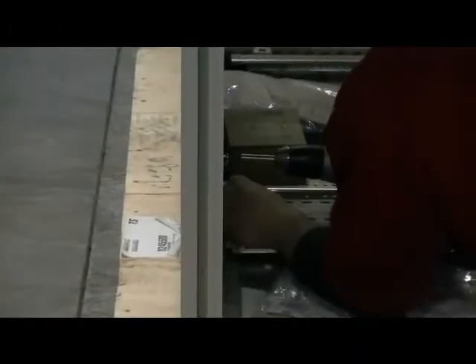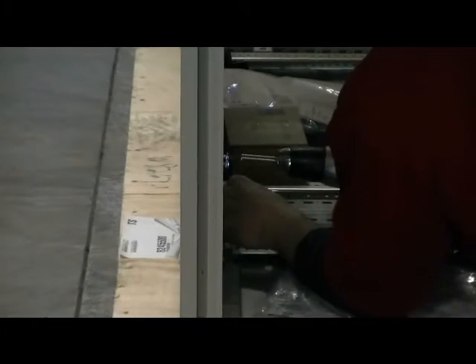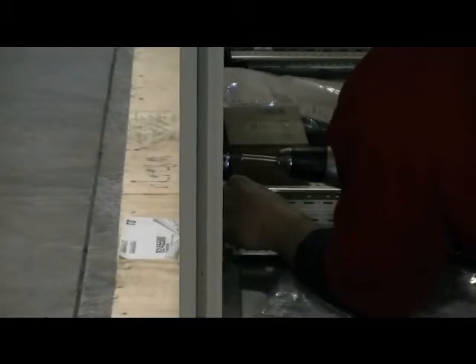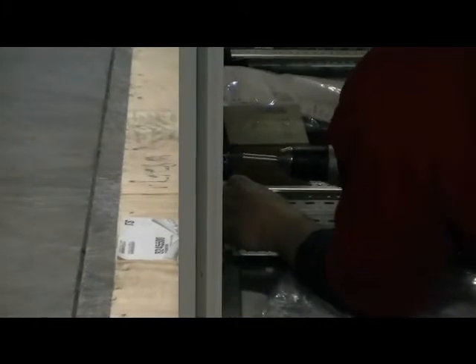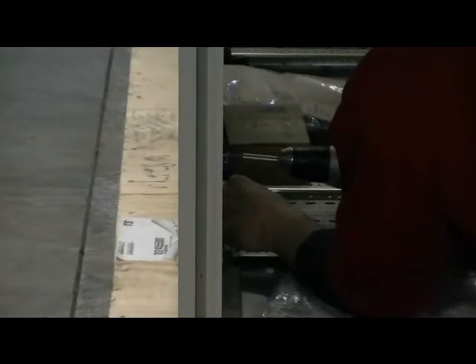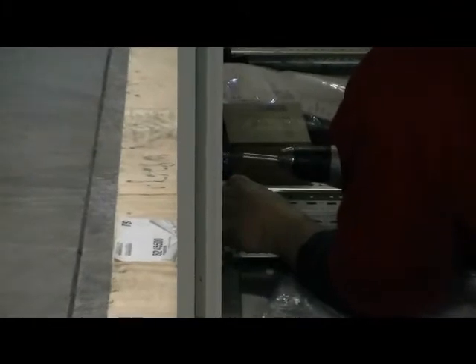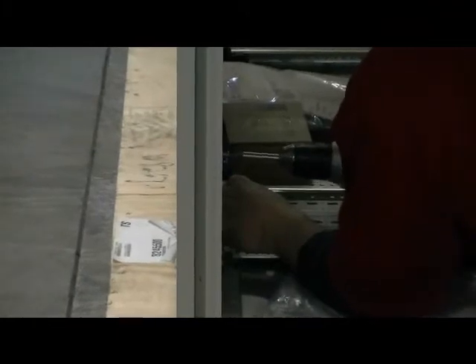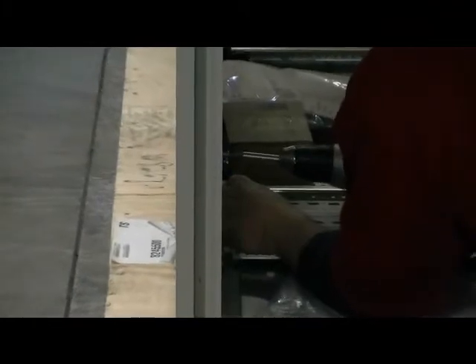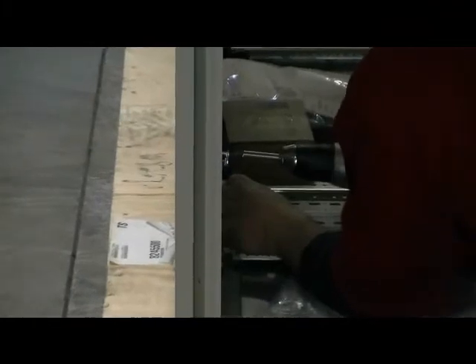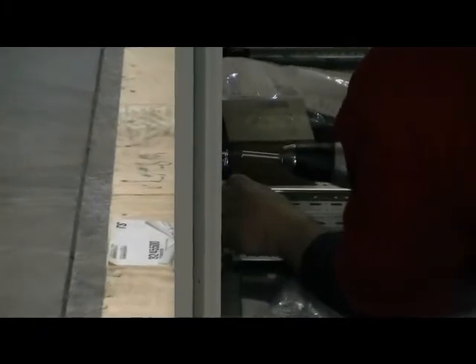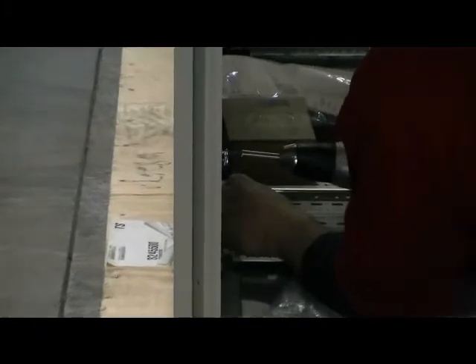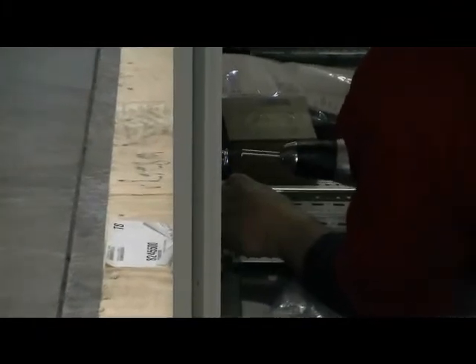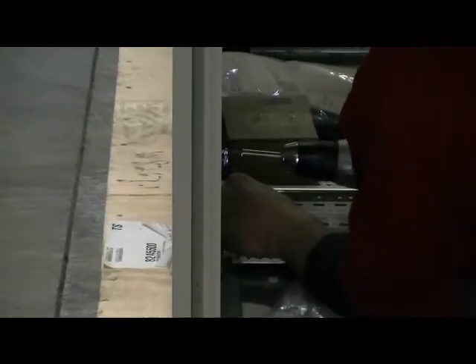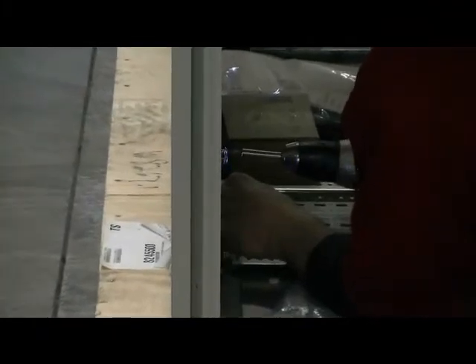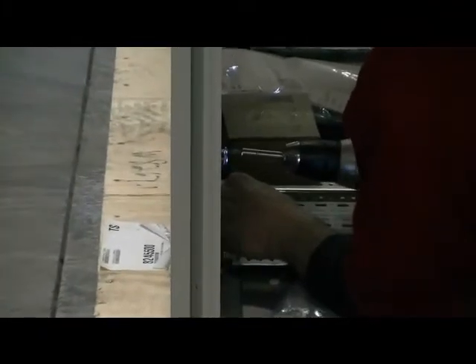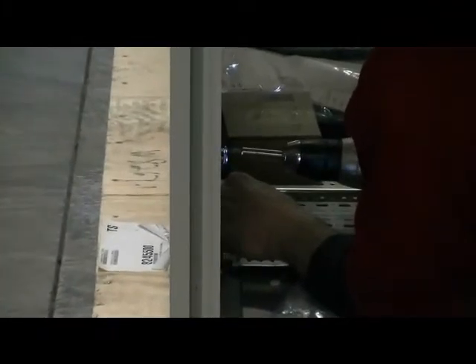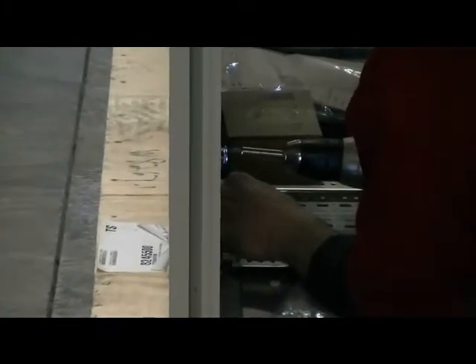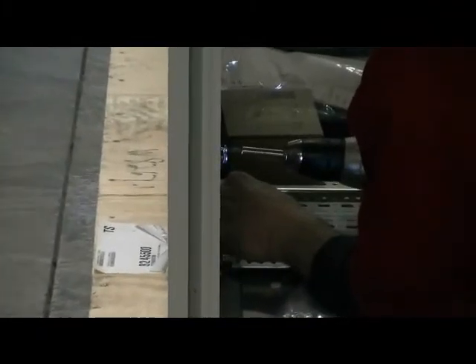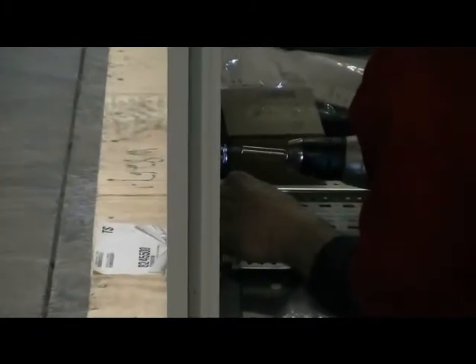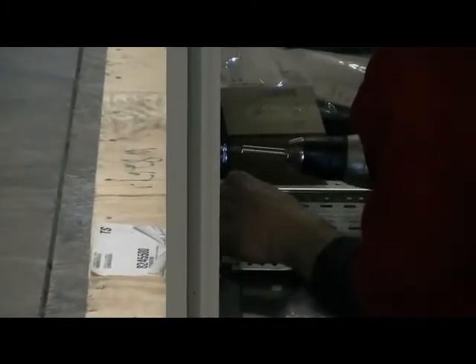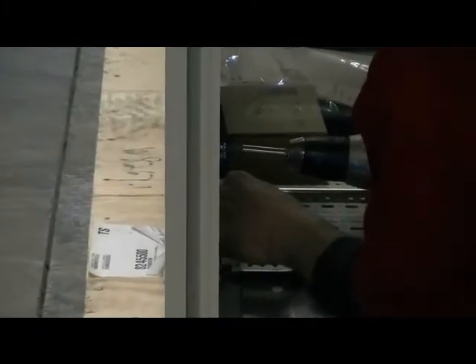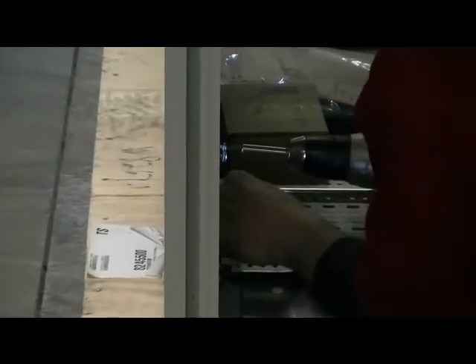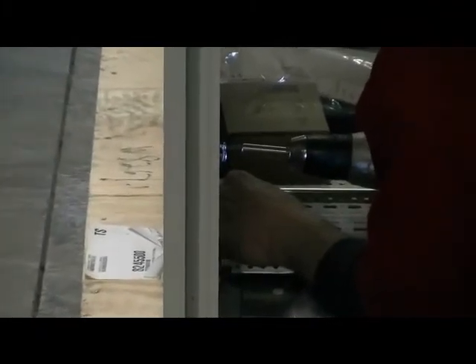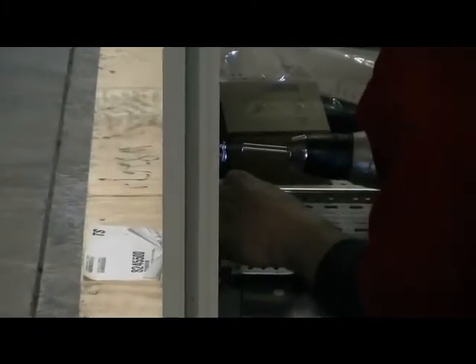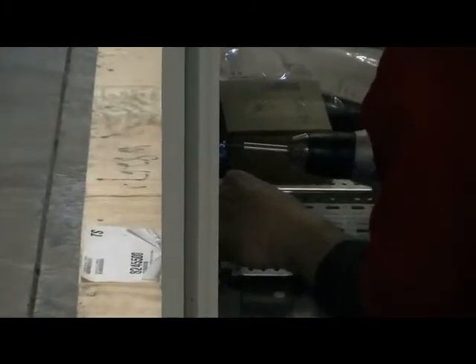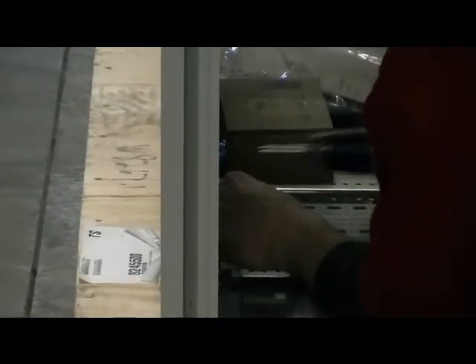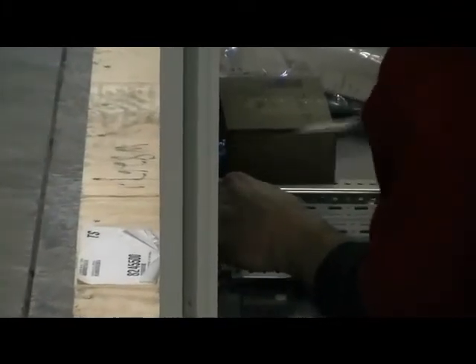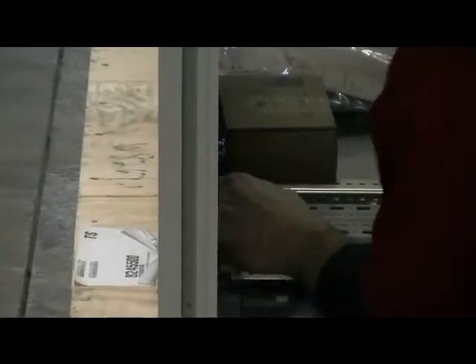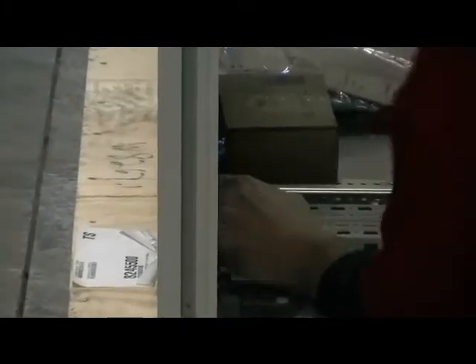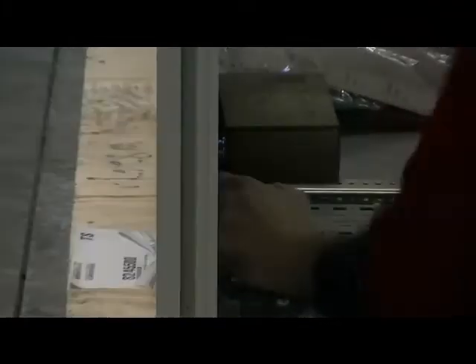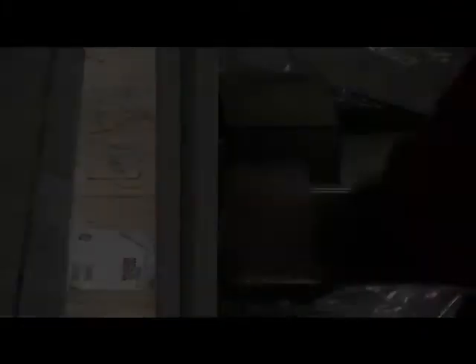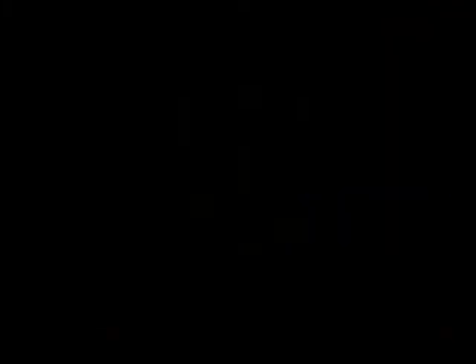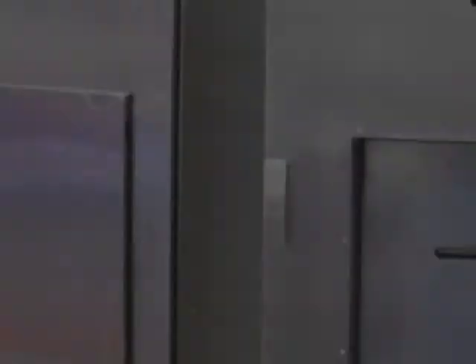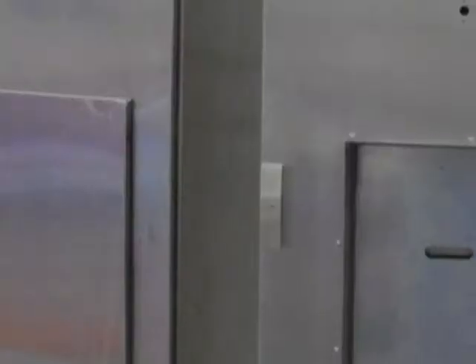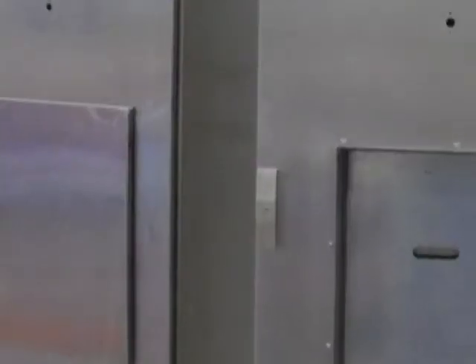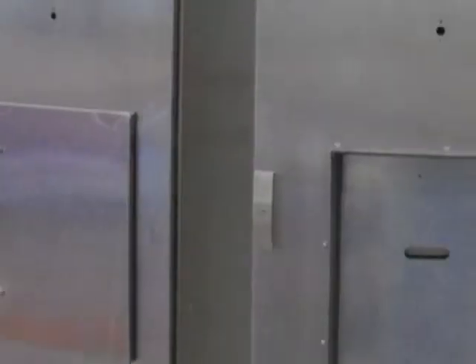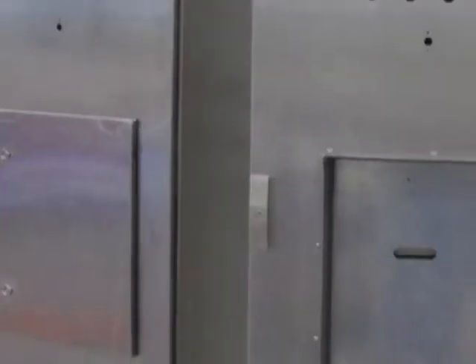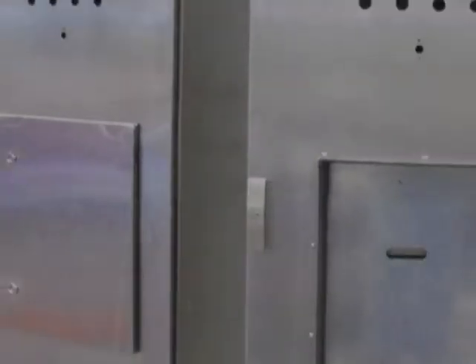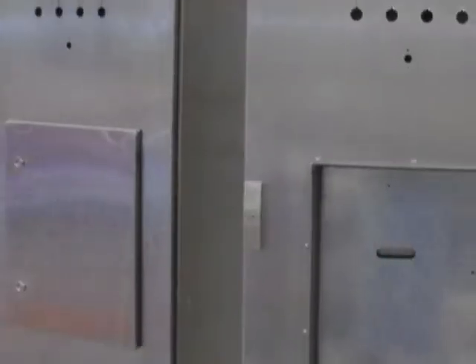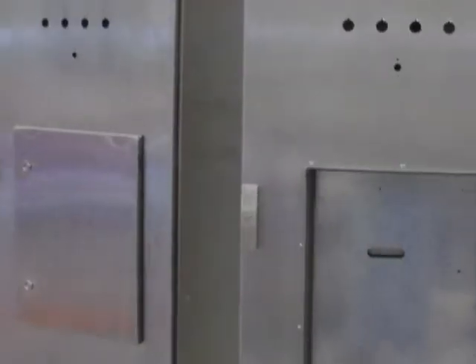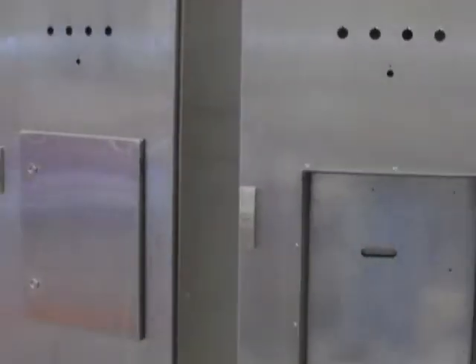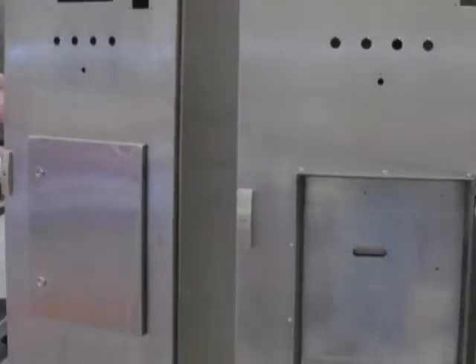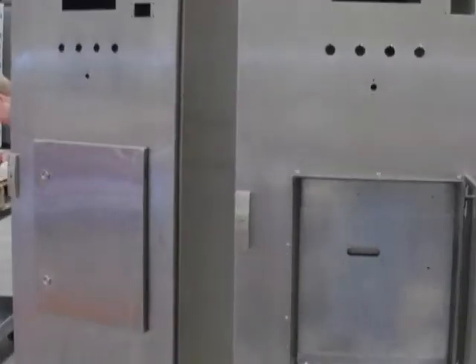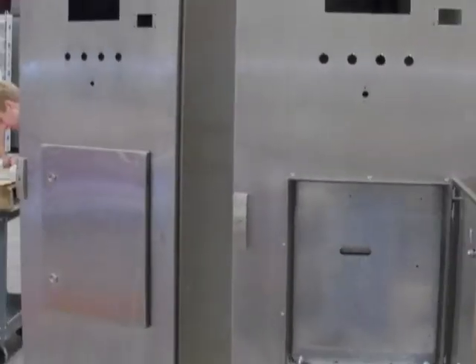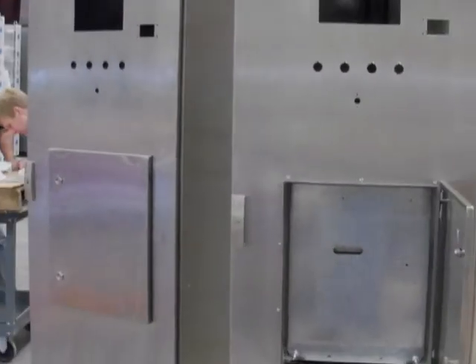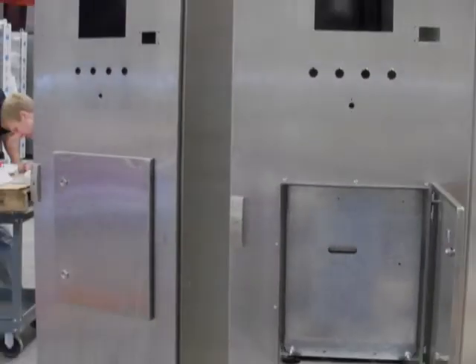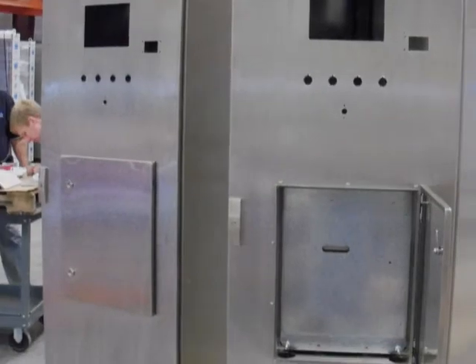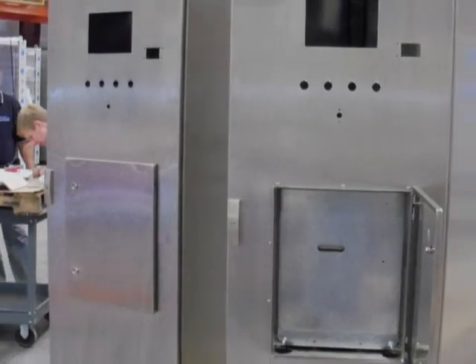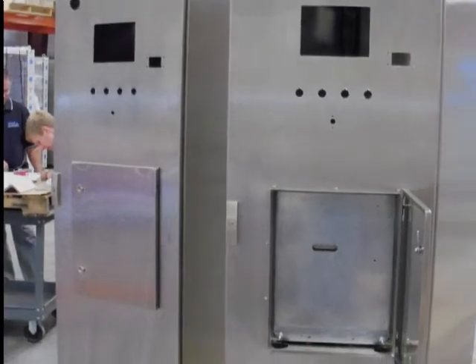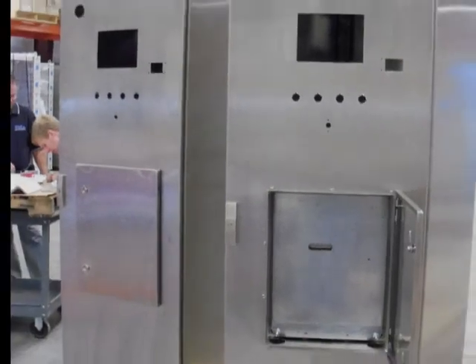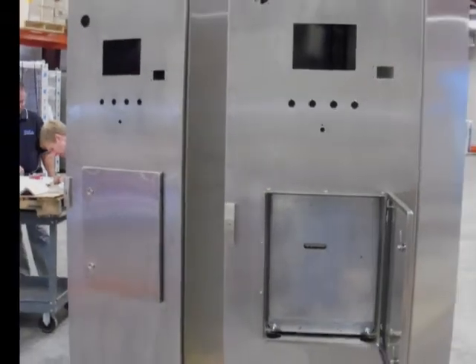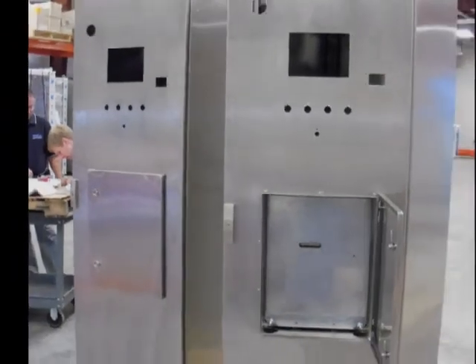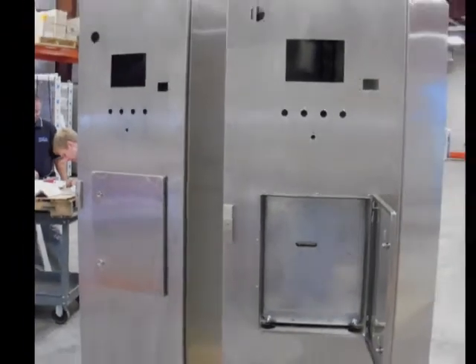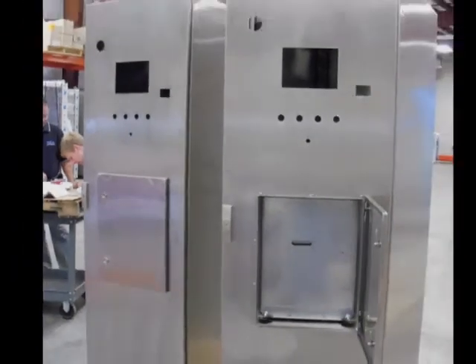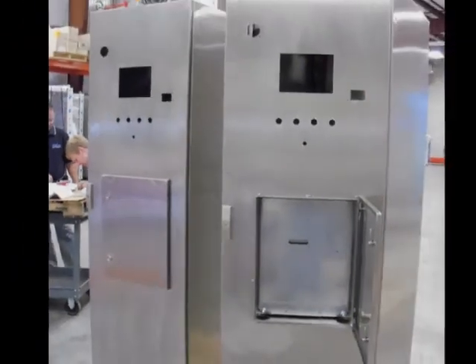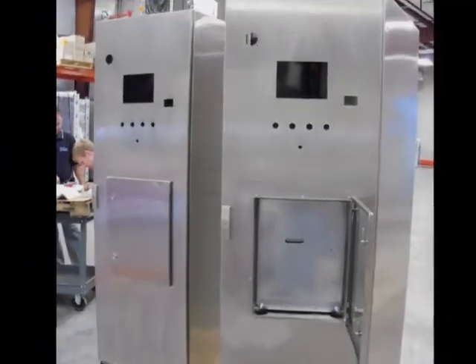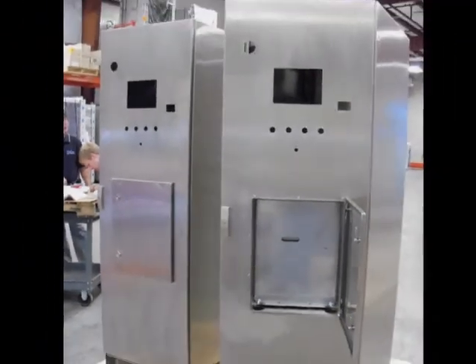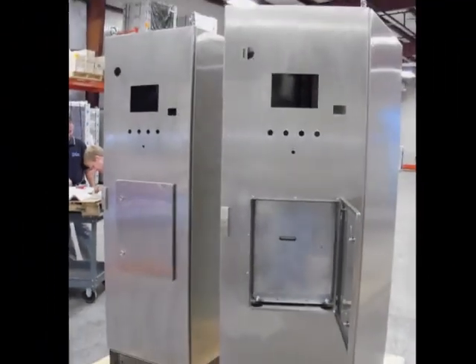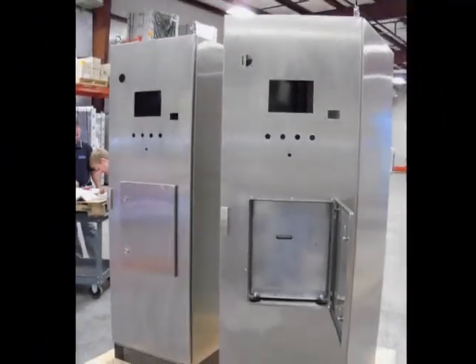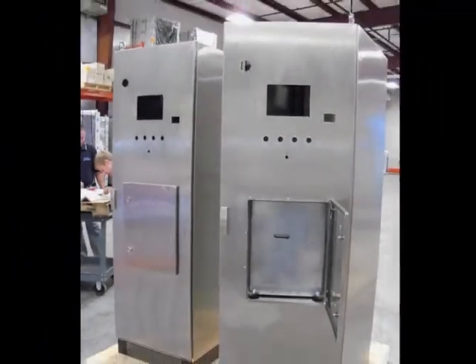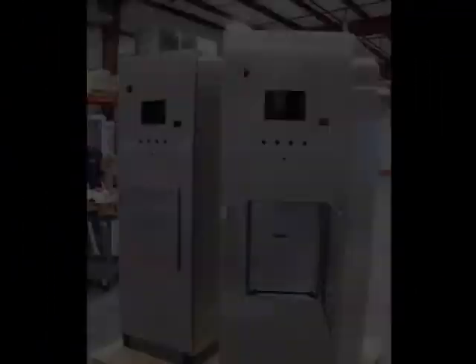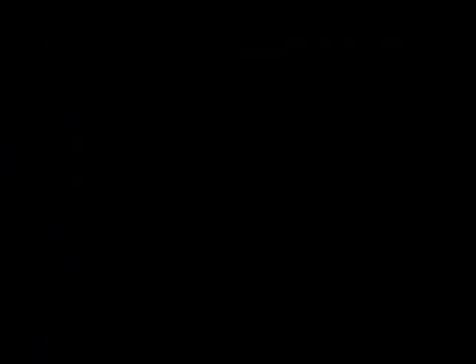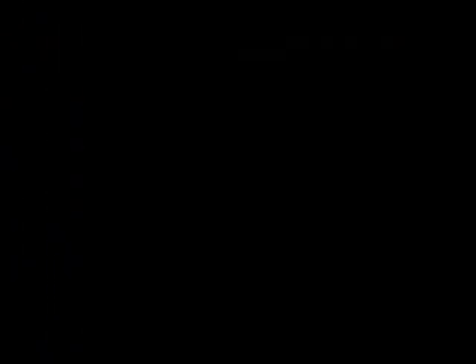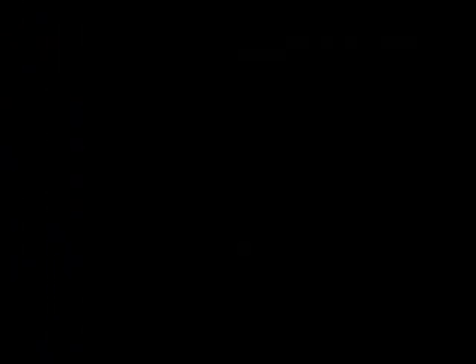For more information on our unmatched local enclosure modification capabilities, please contact your Standard Electric Account Manager.